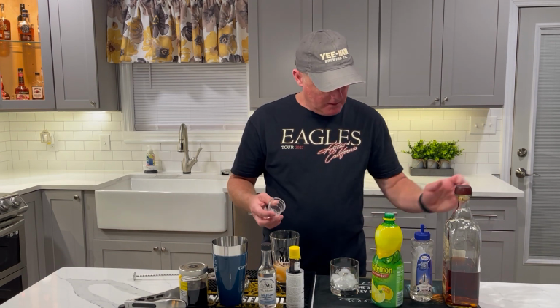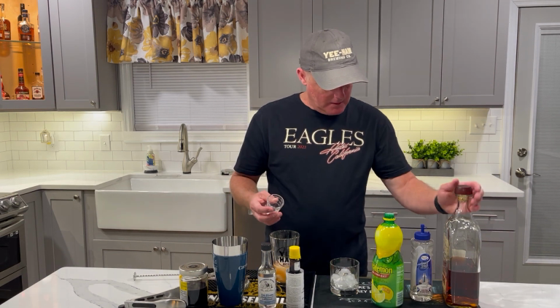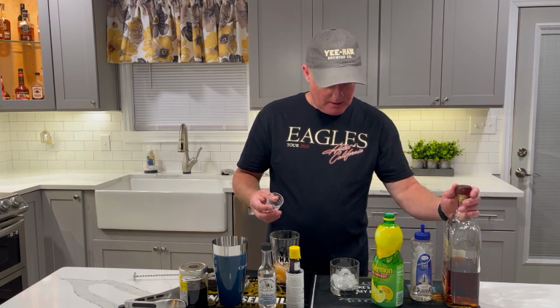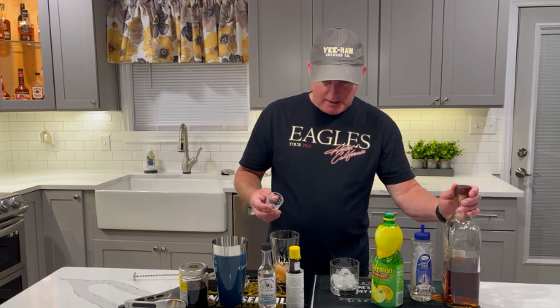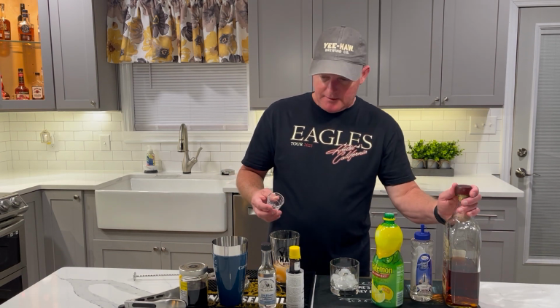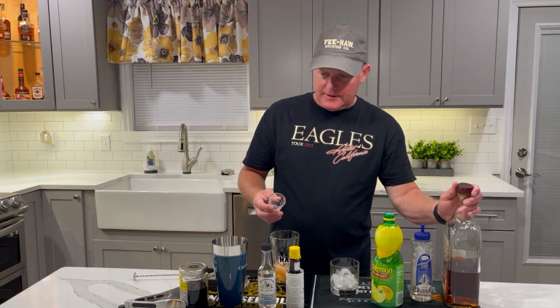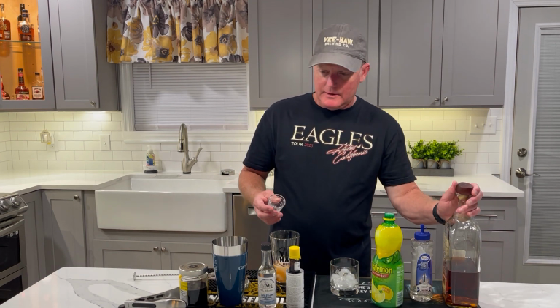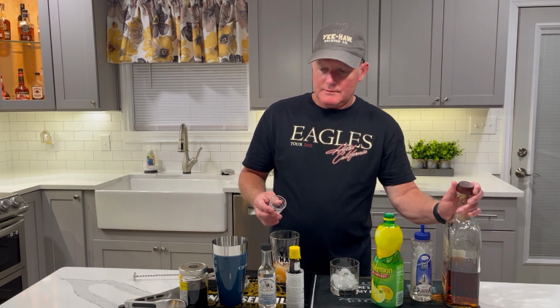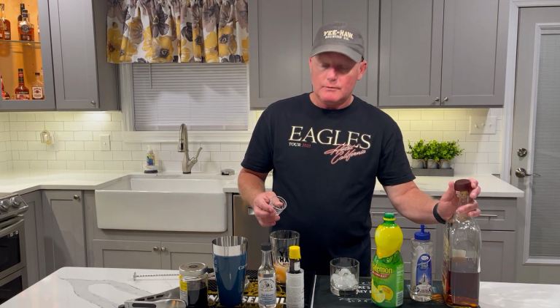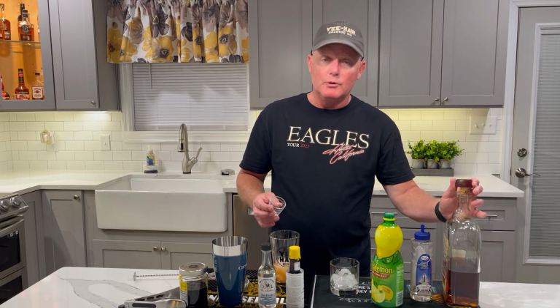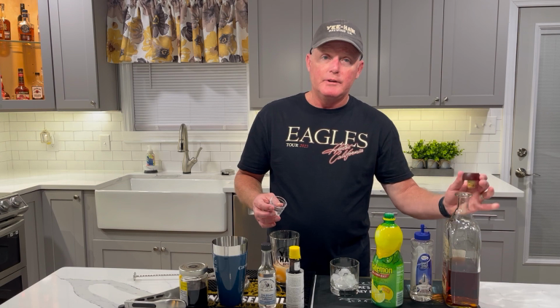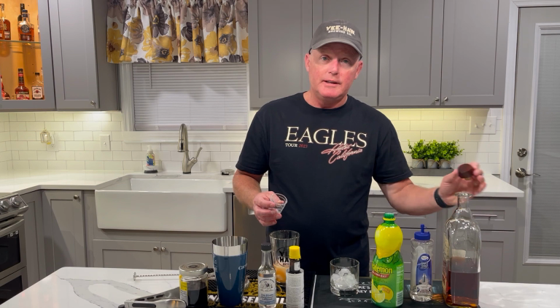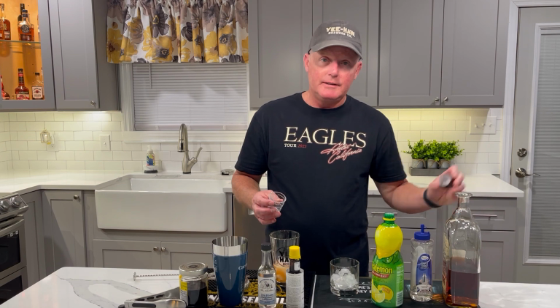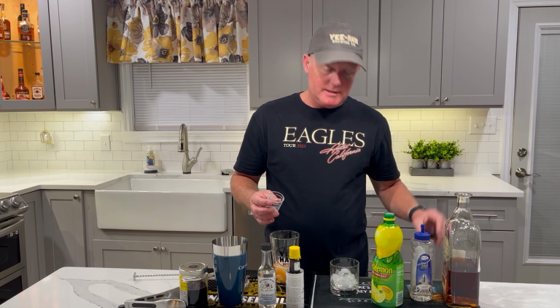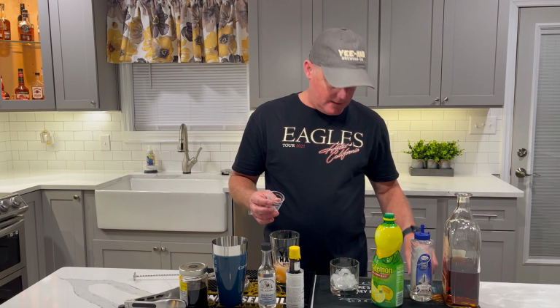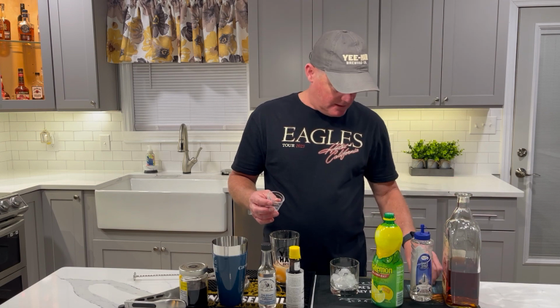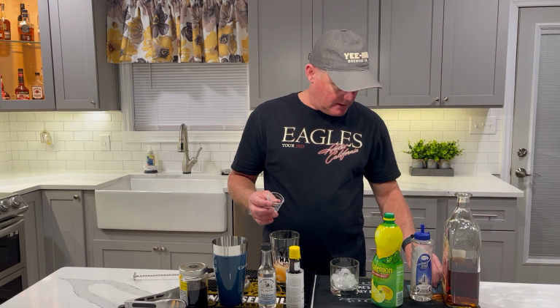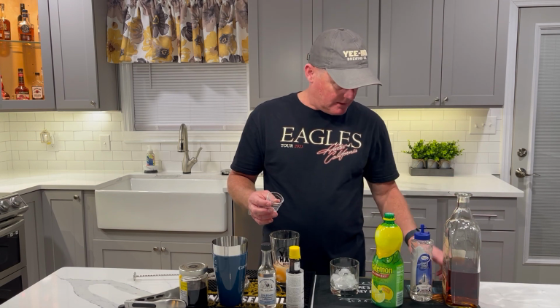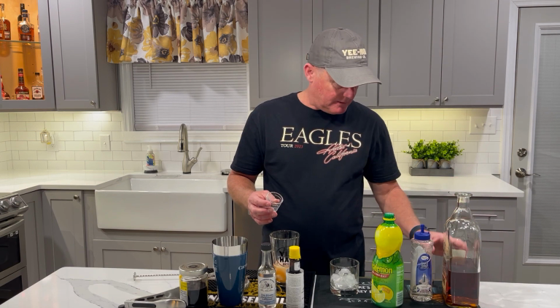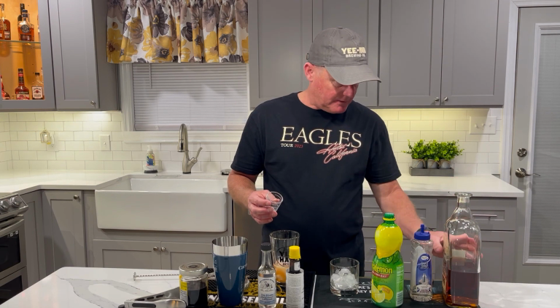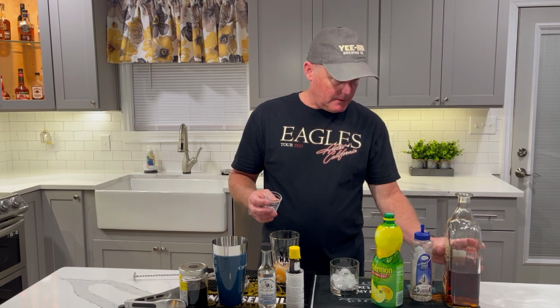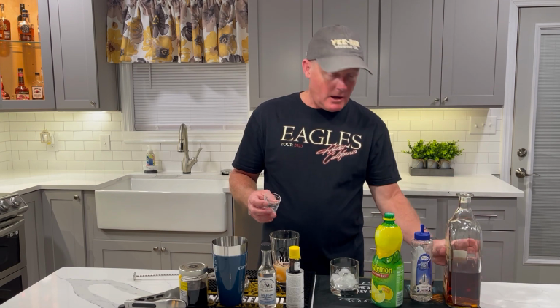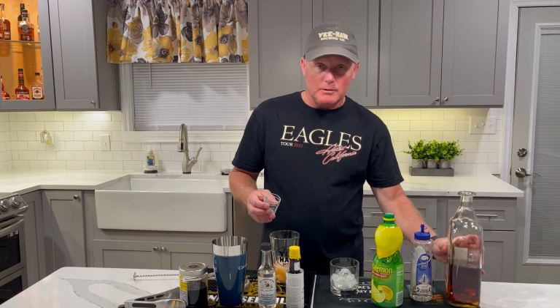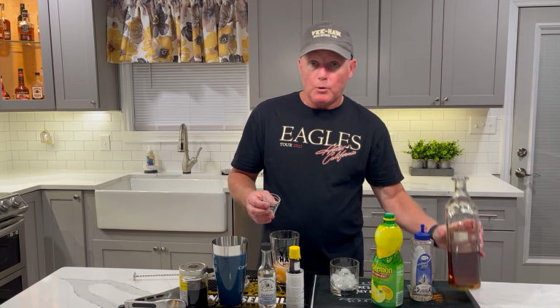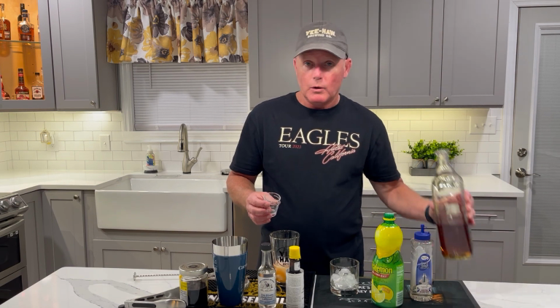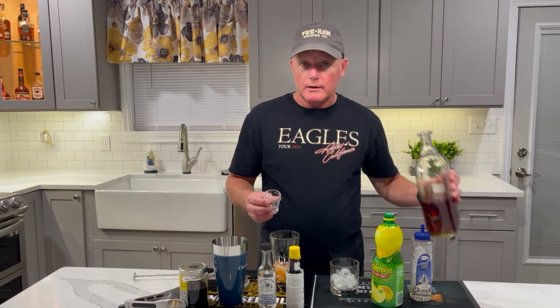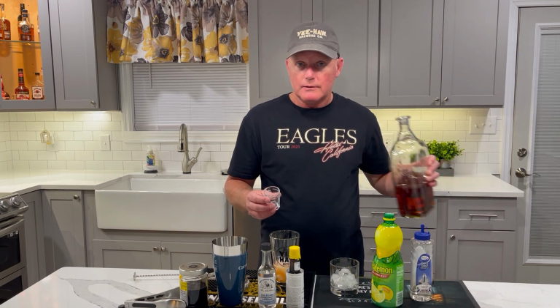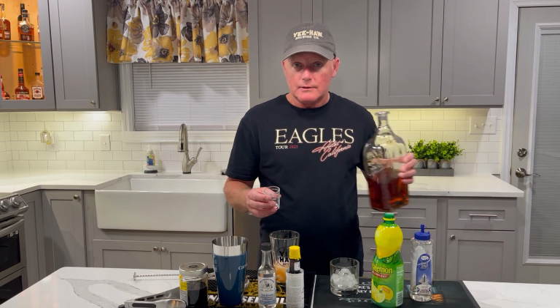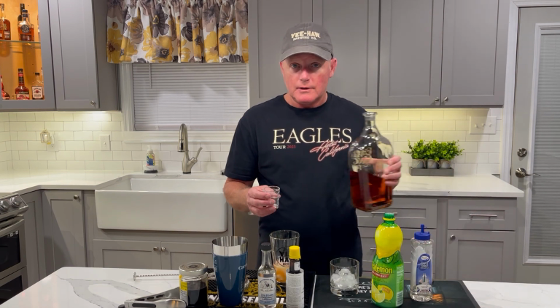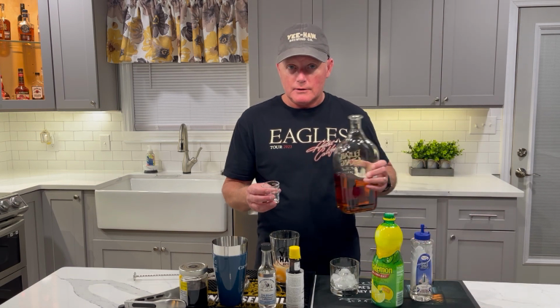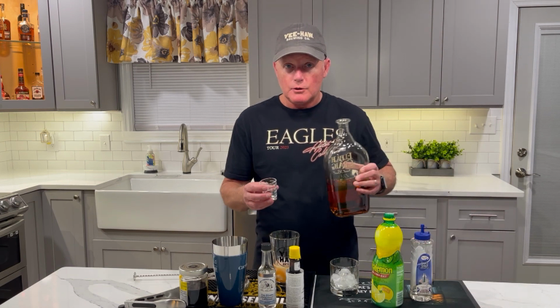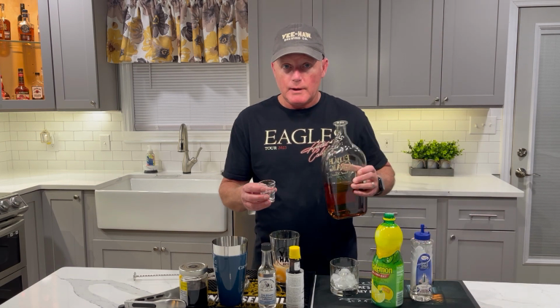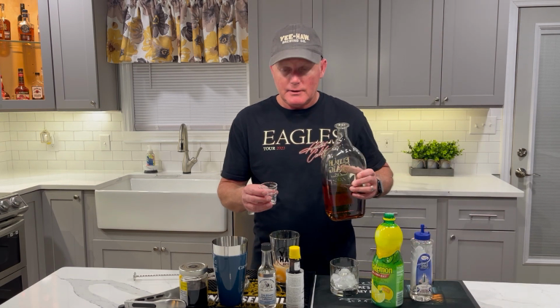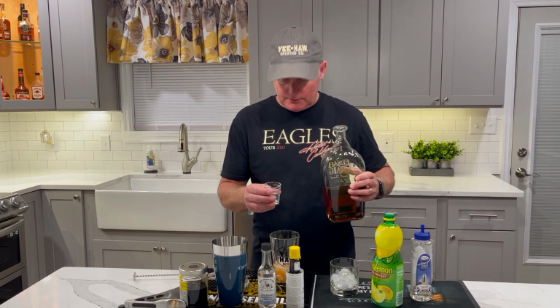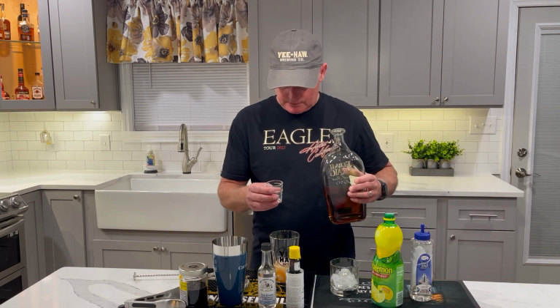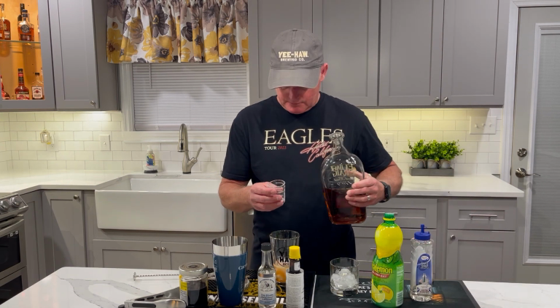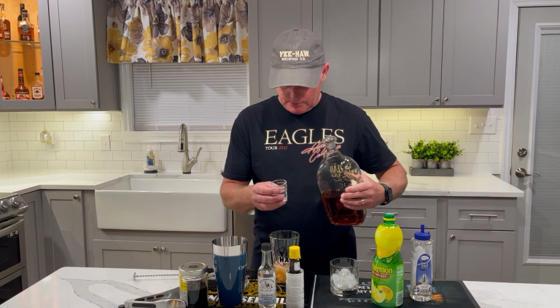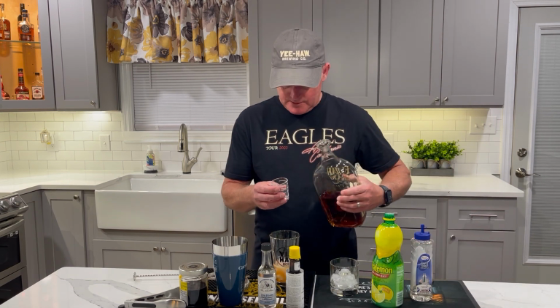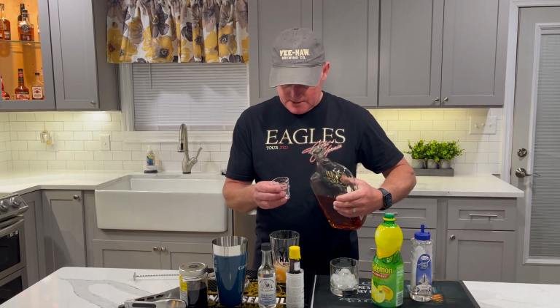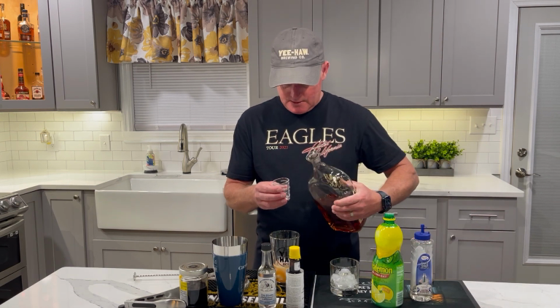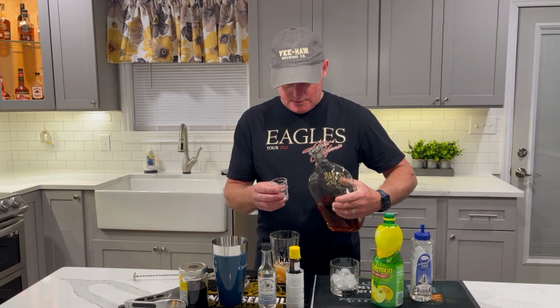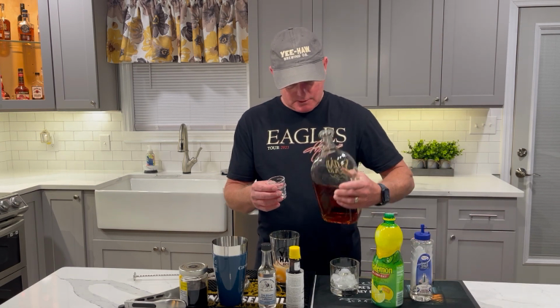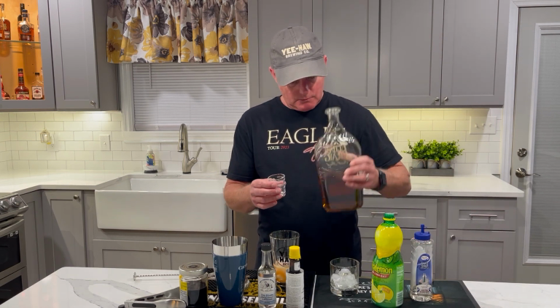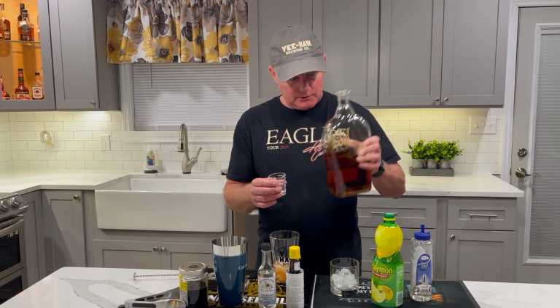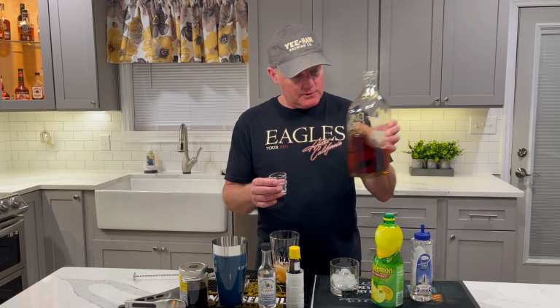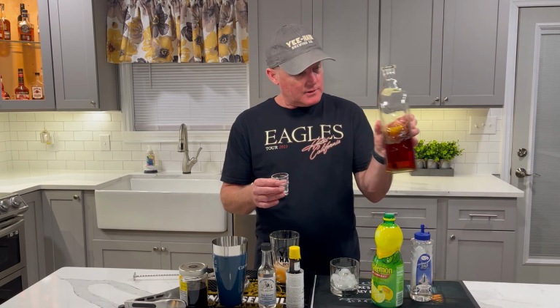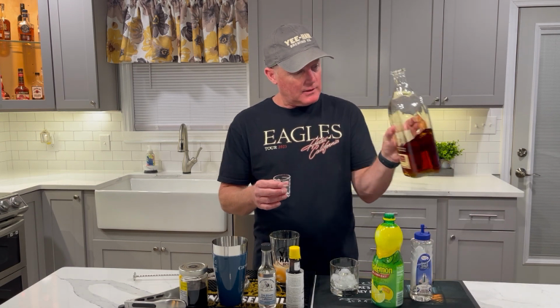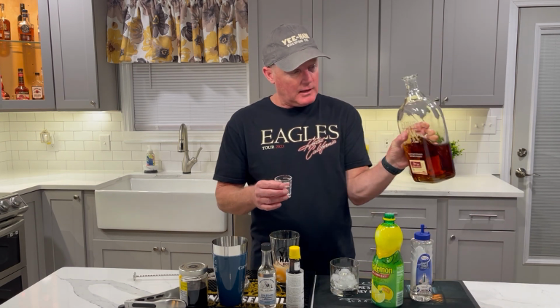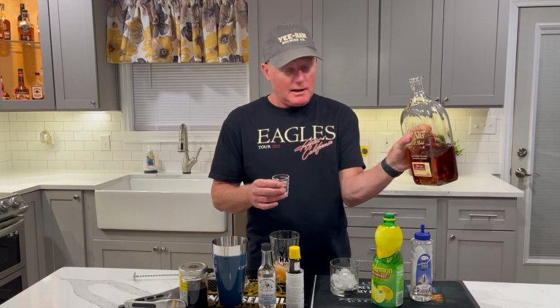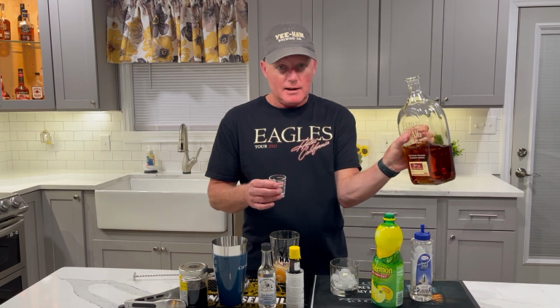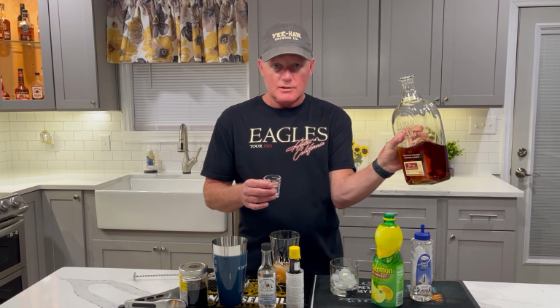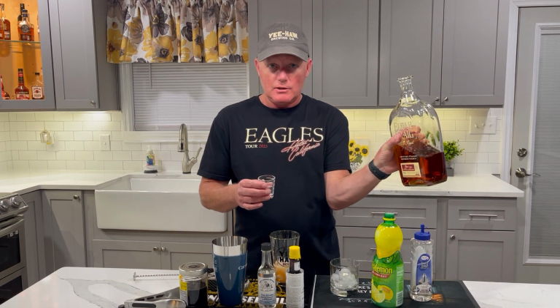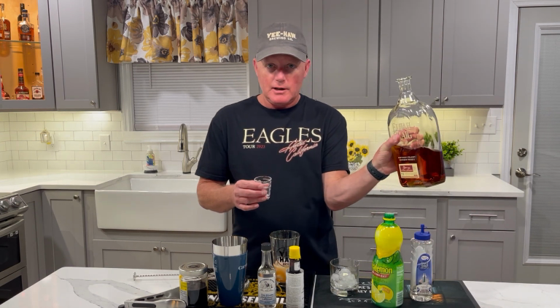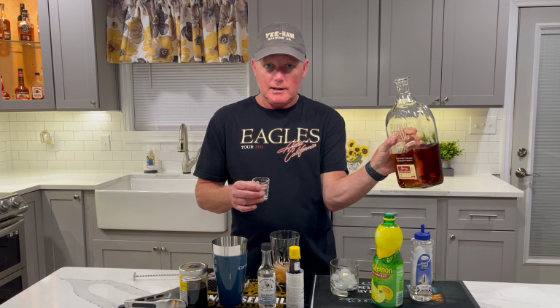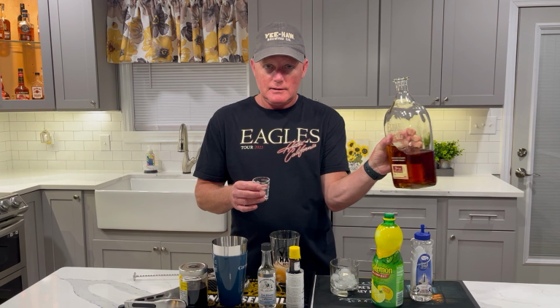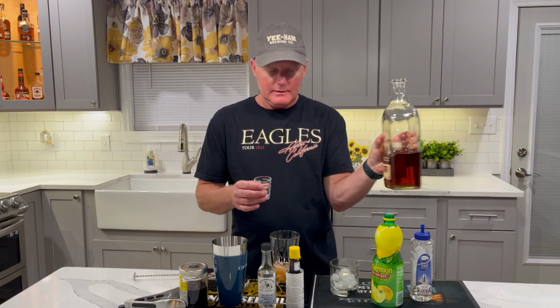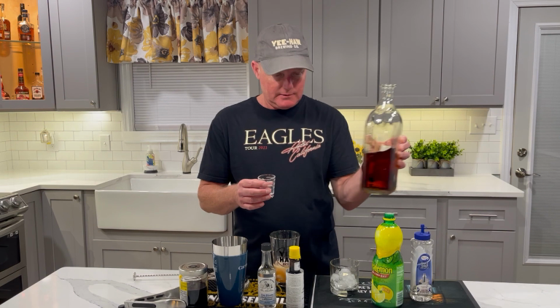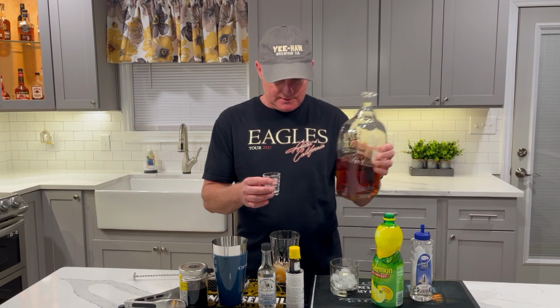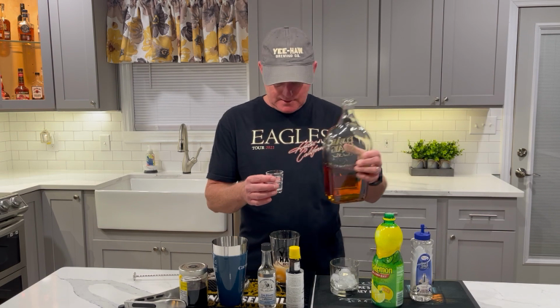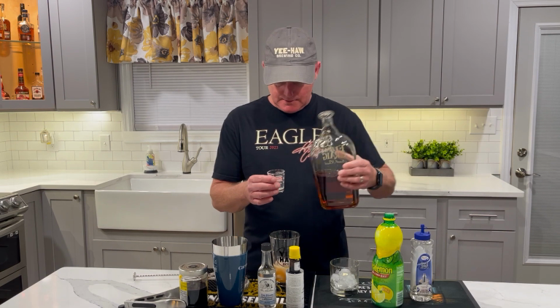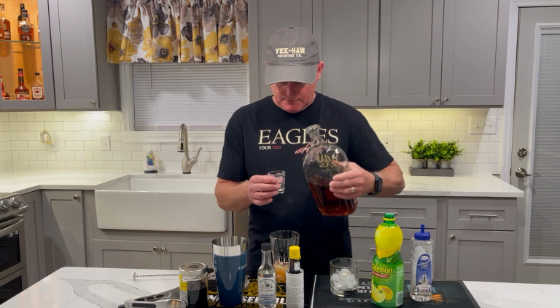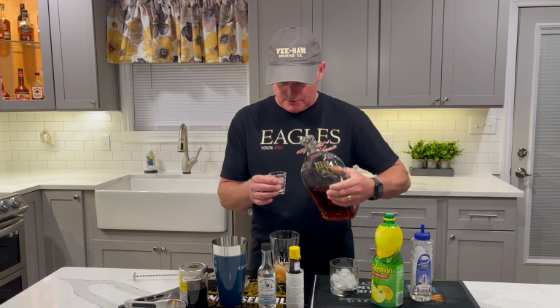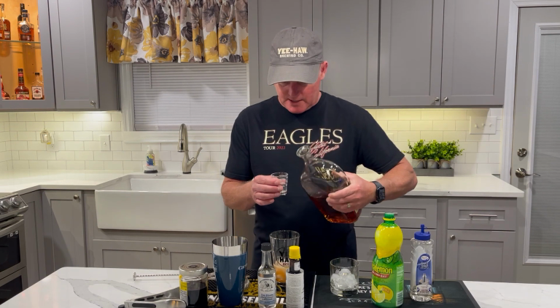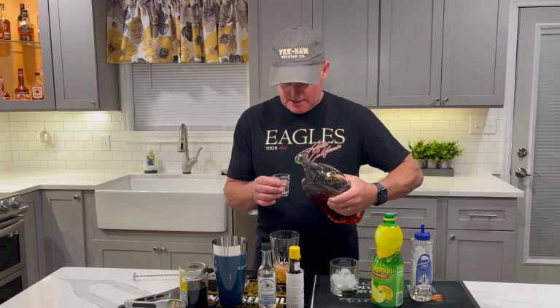And then we'll need the all-important two ounces of whiskey. We're using Elijah Craig this evening for that.